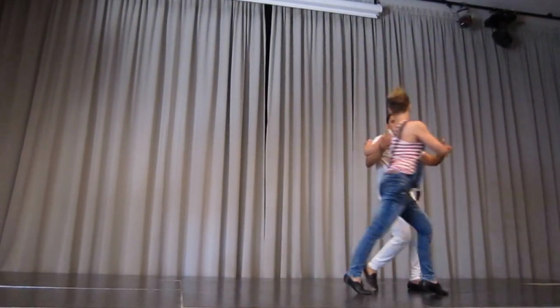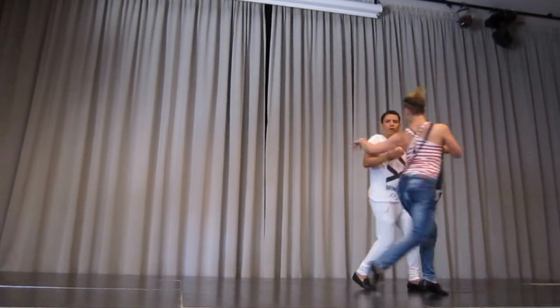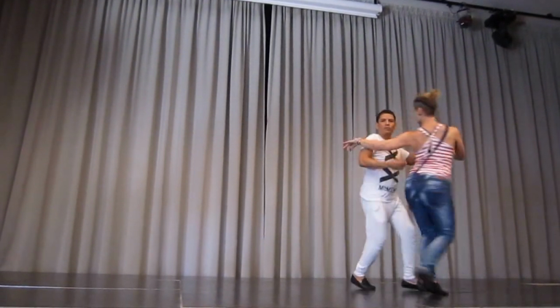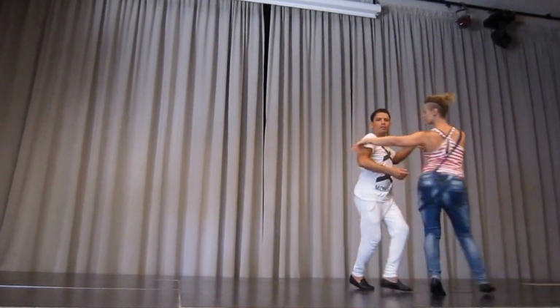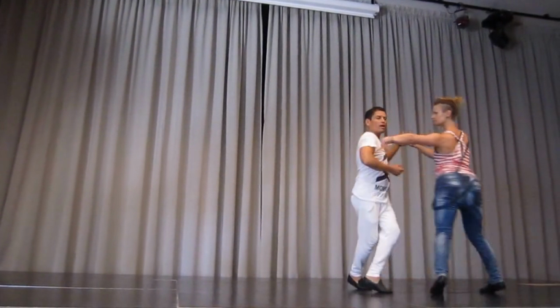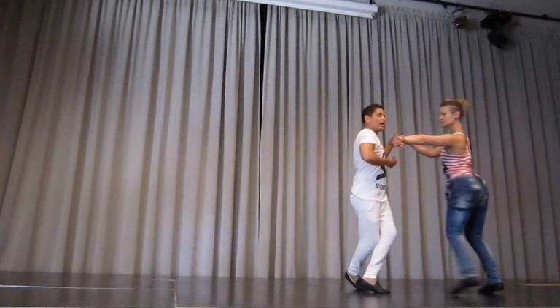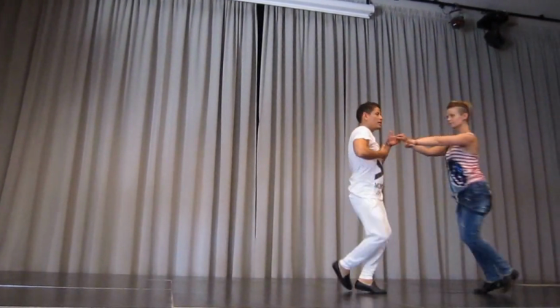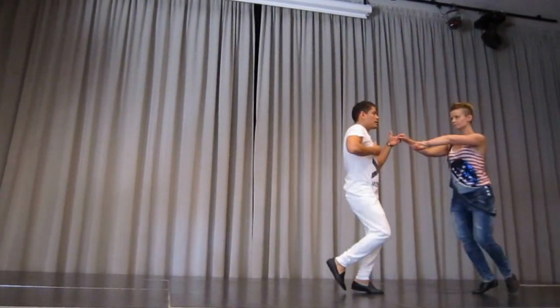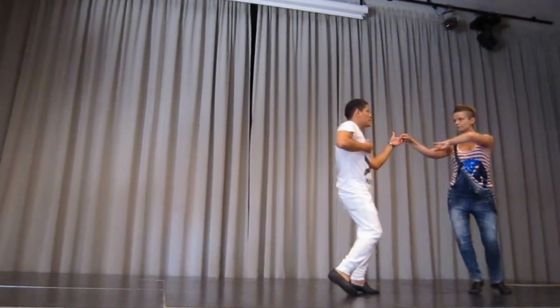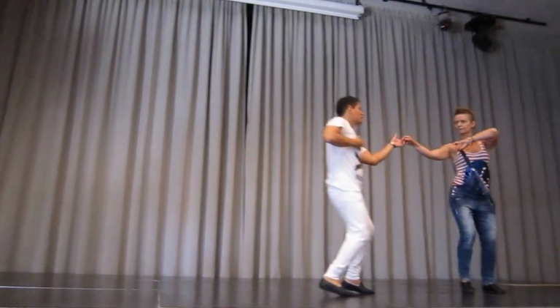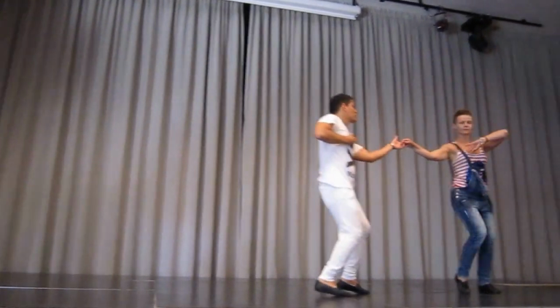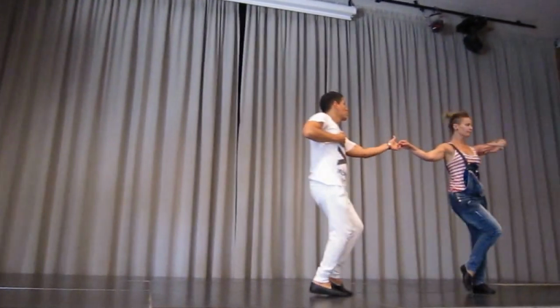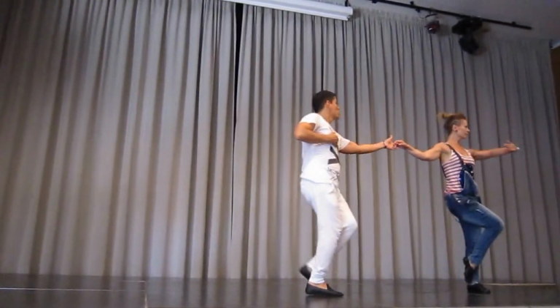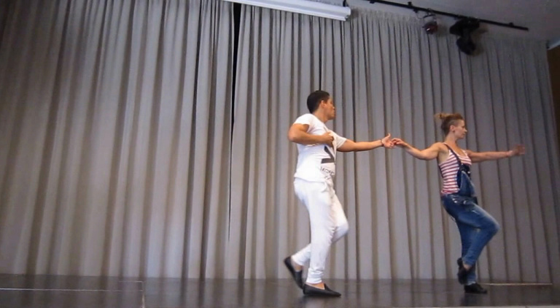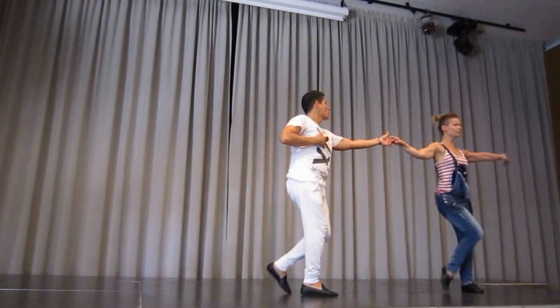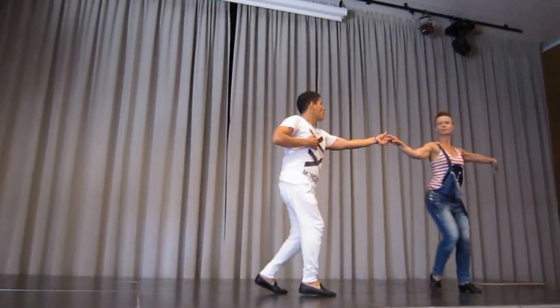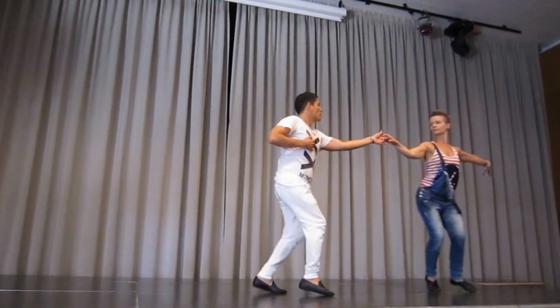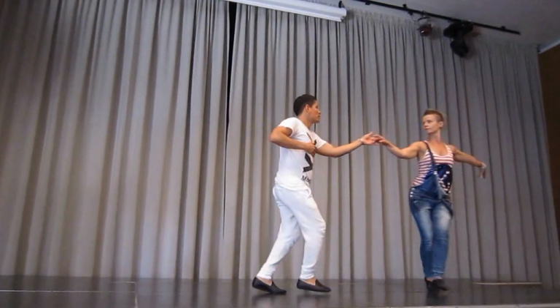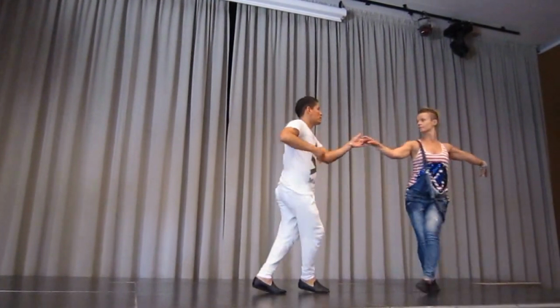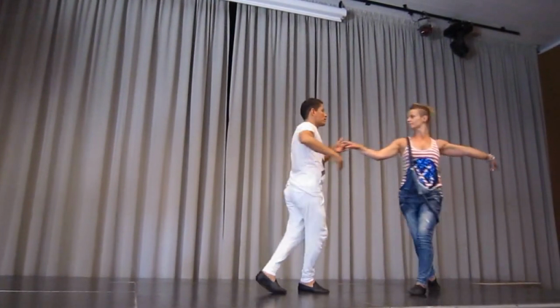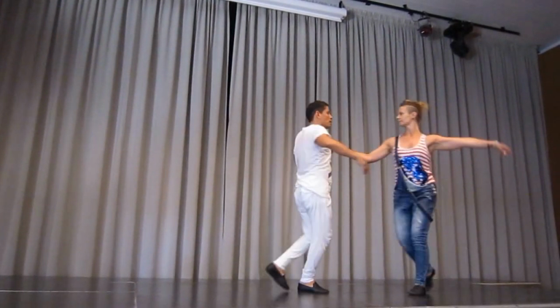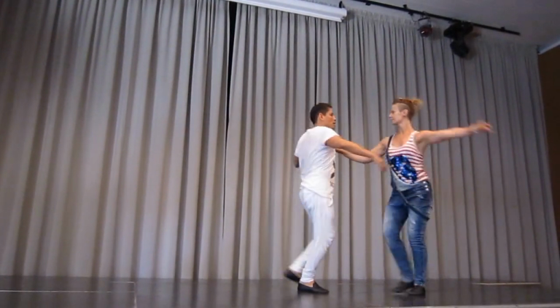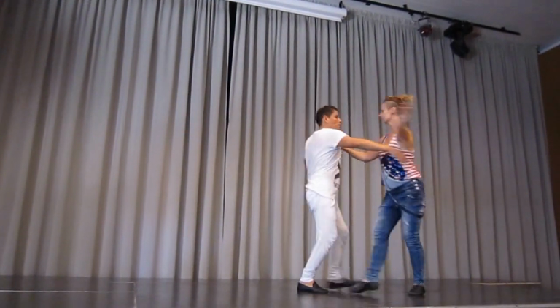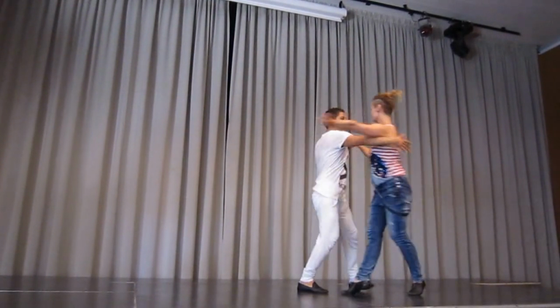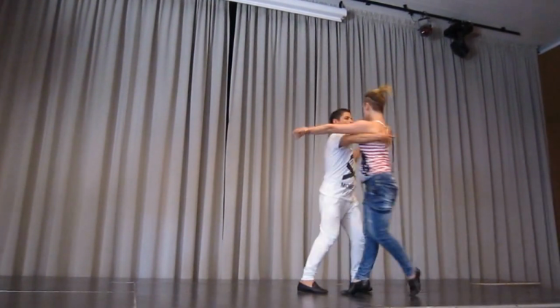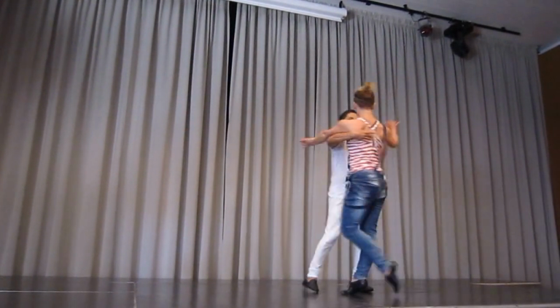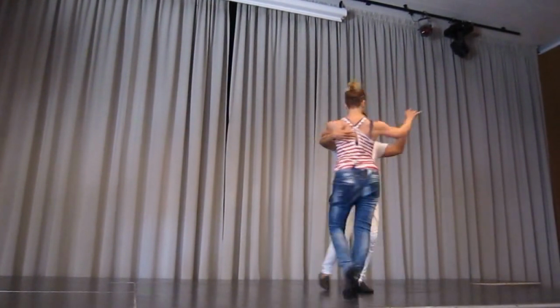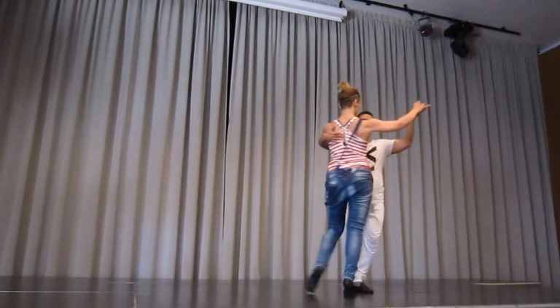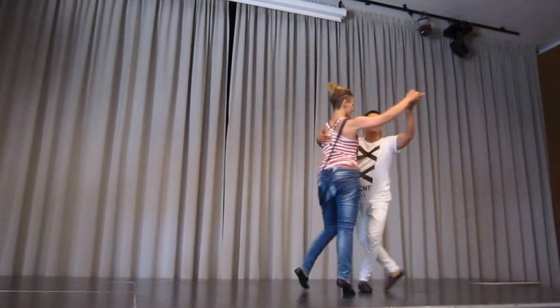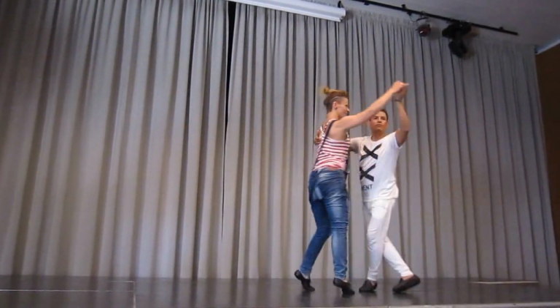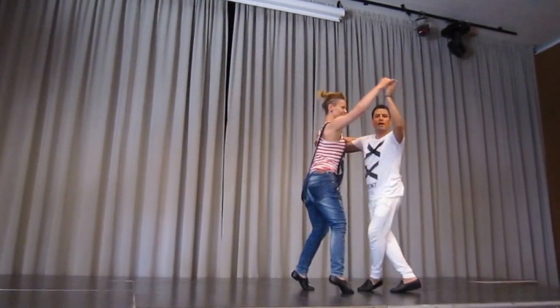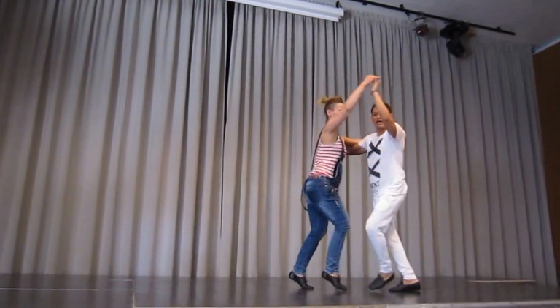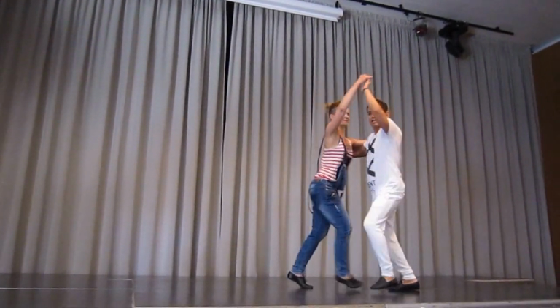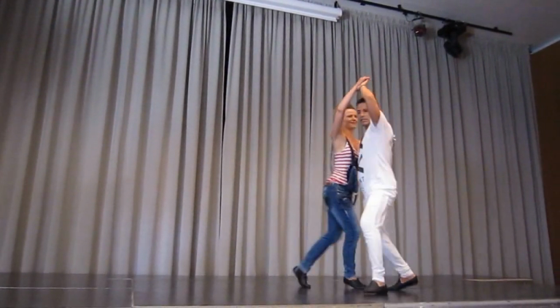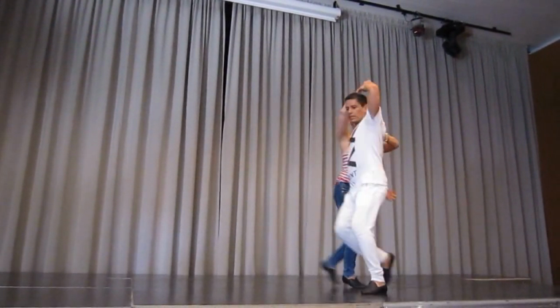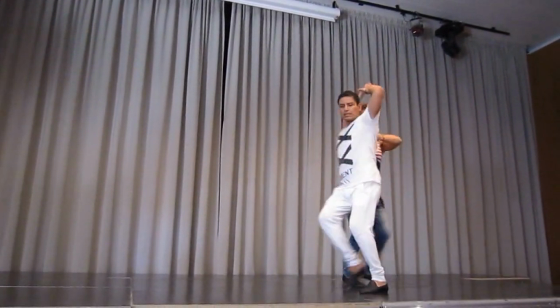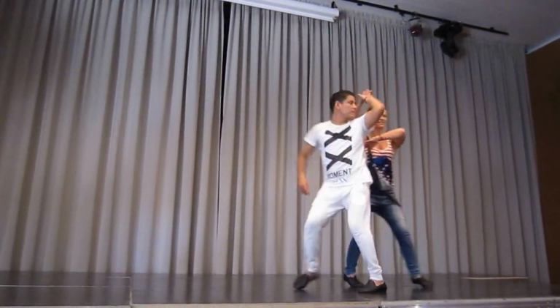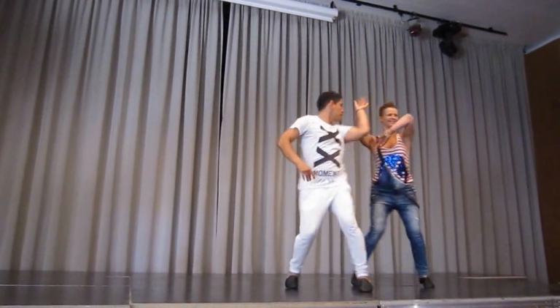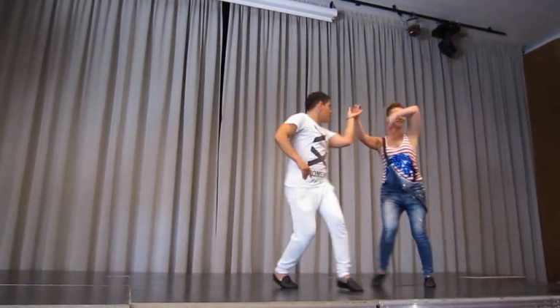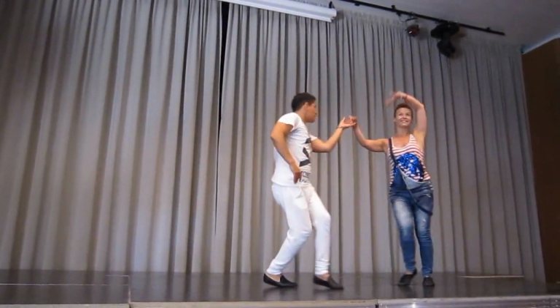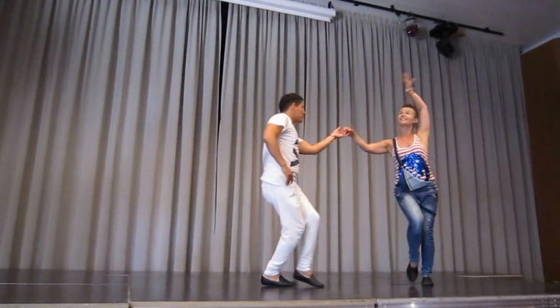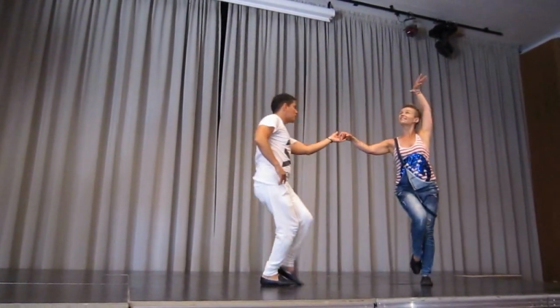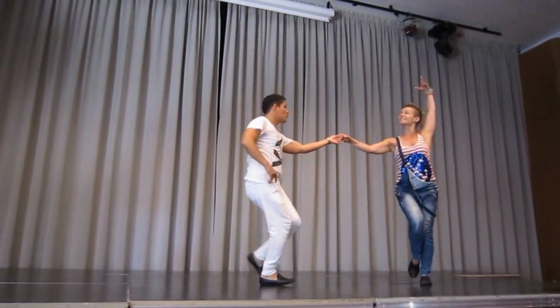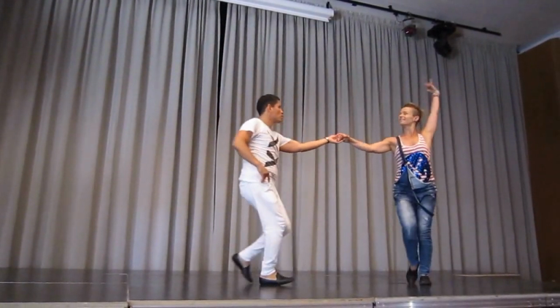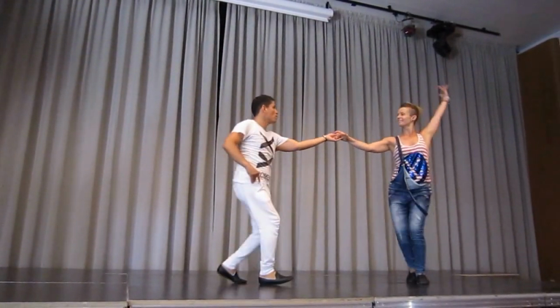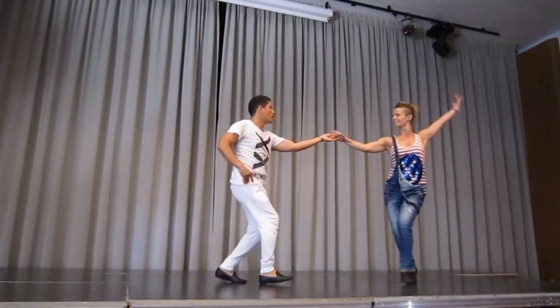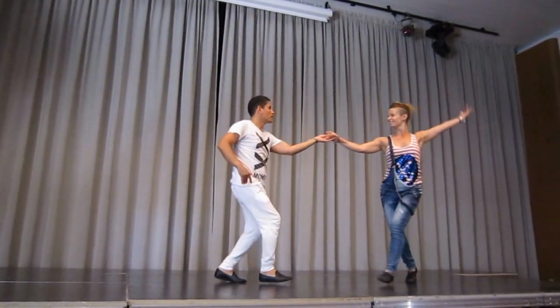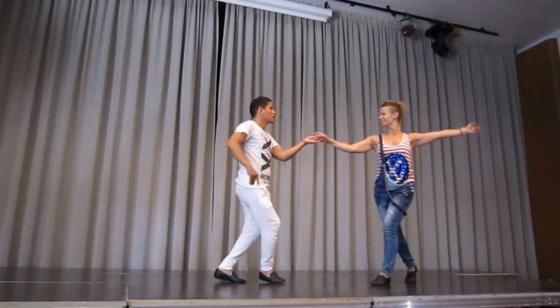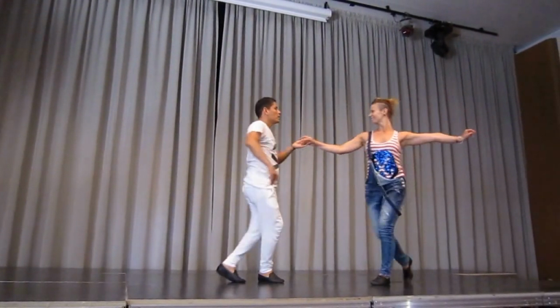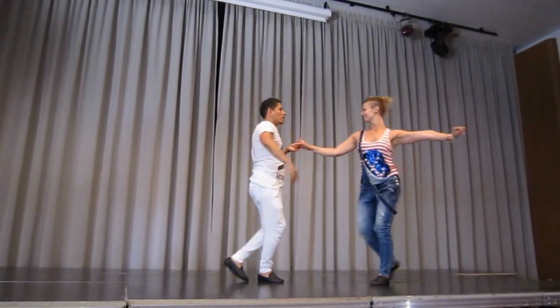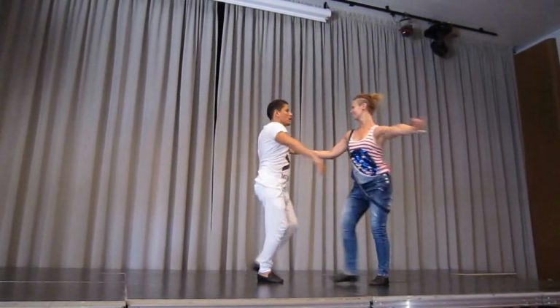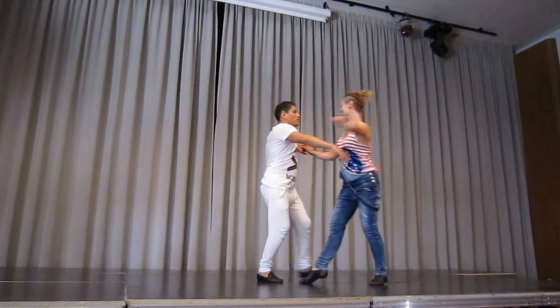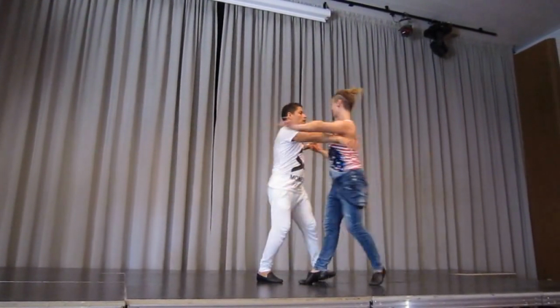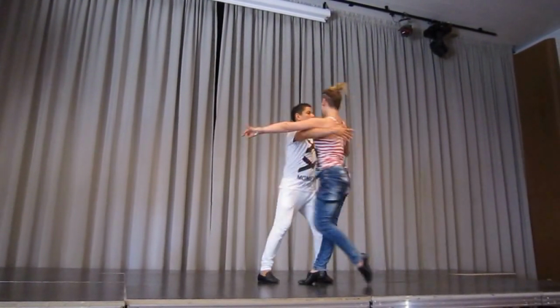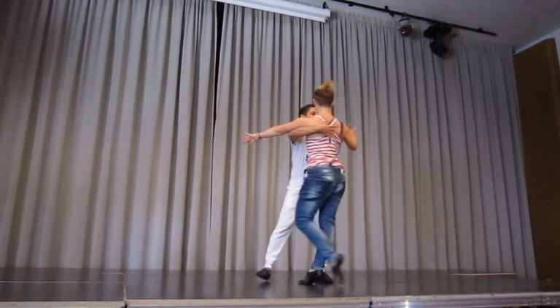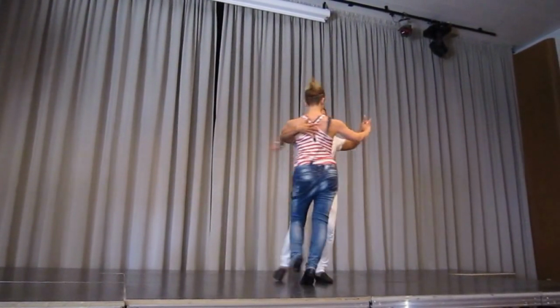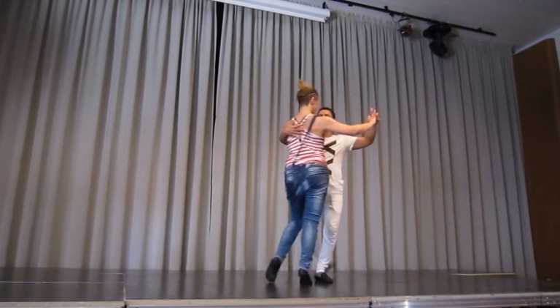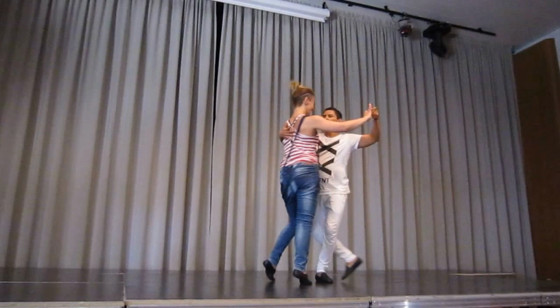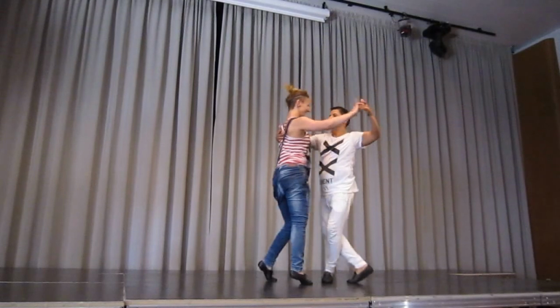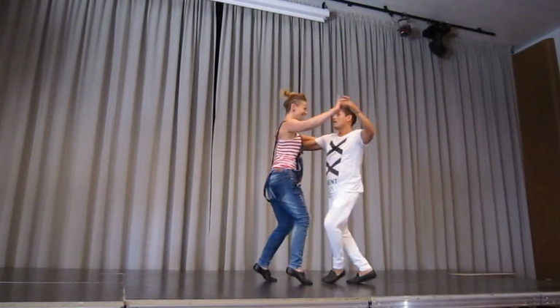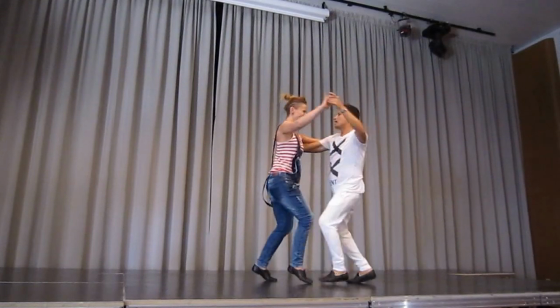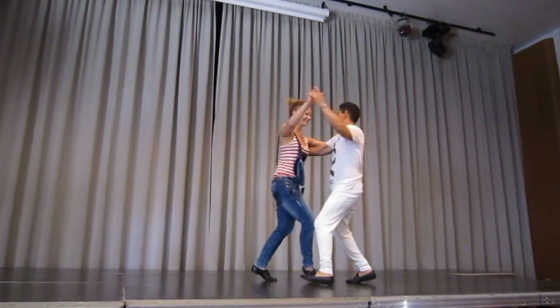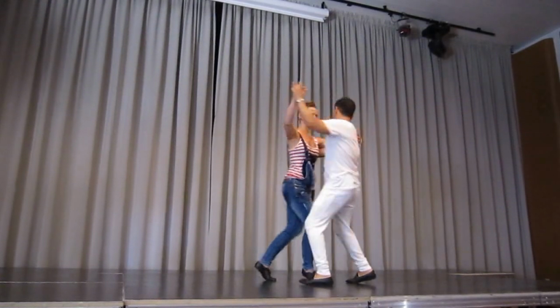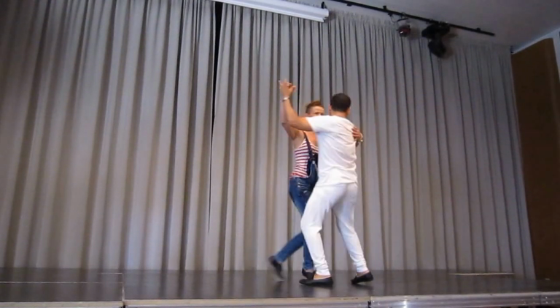Open, ready, 1, around, 5, 6, 7, 1, around.